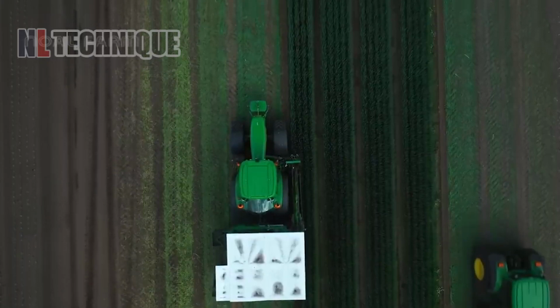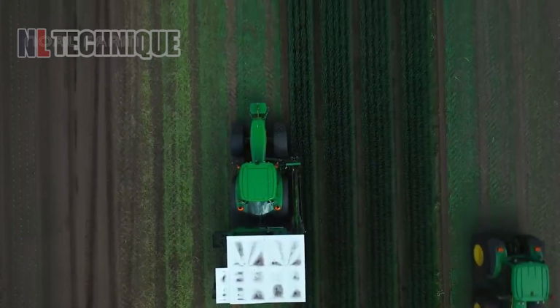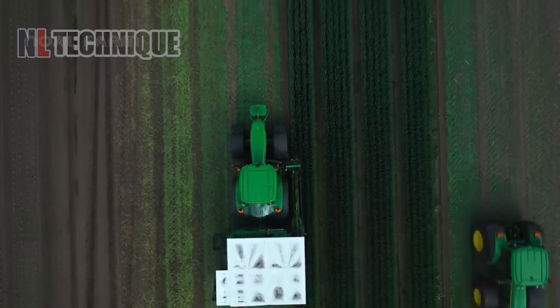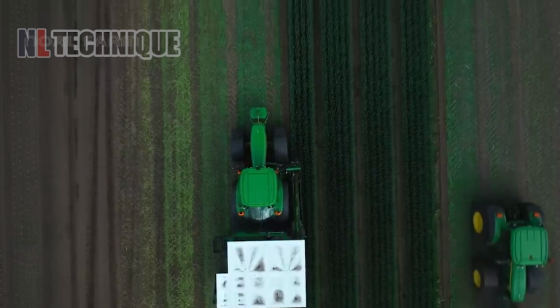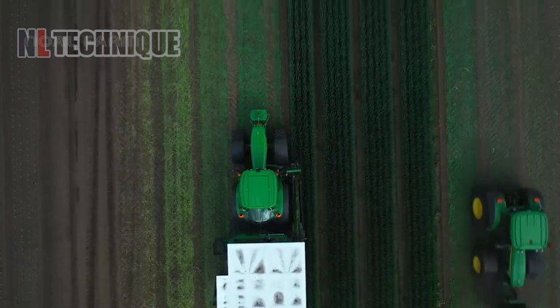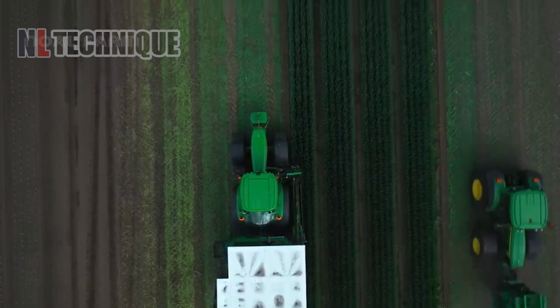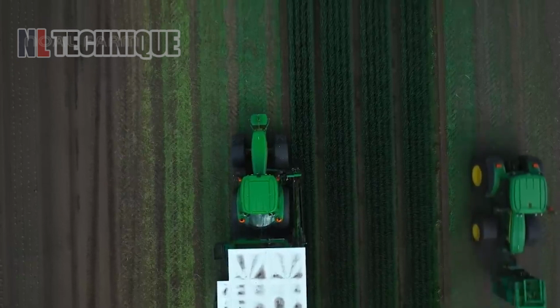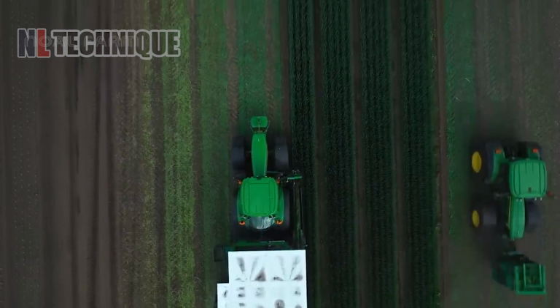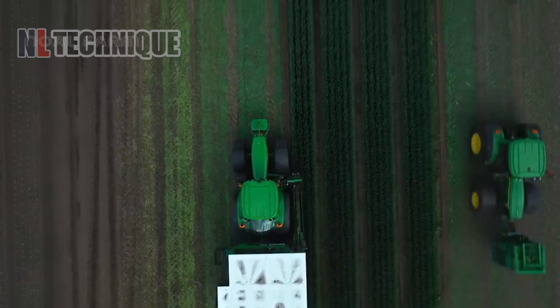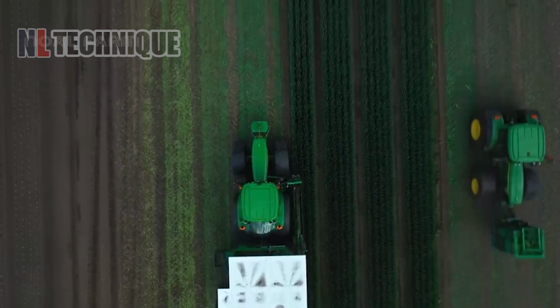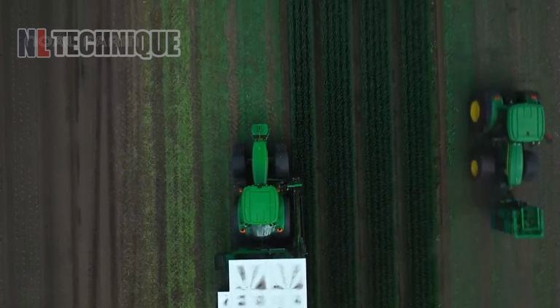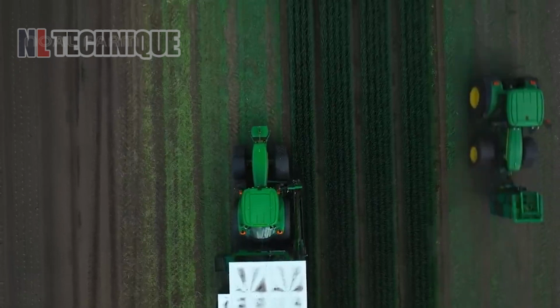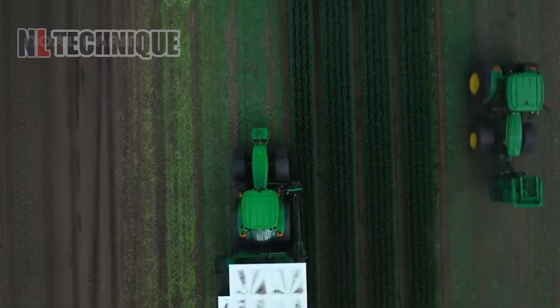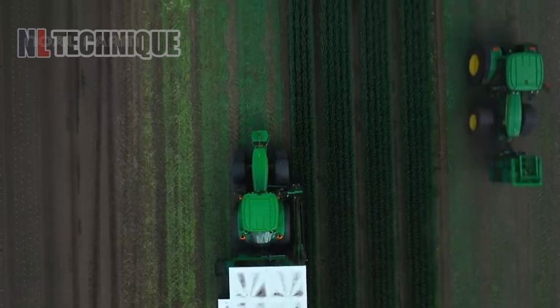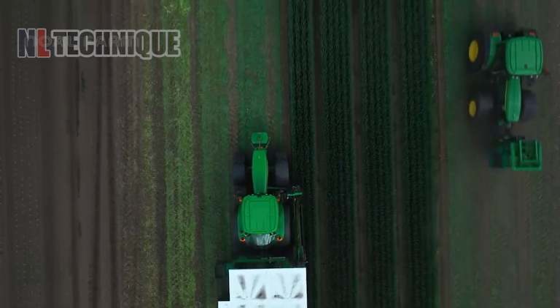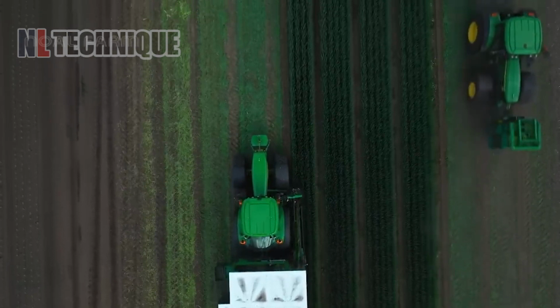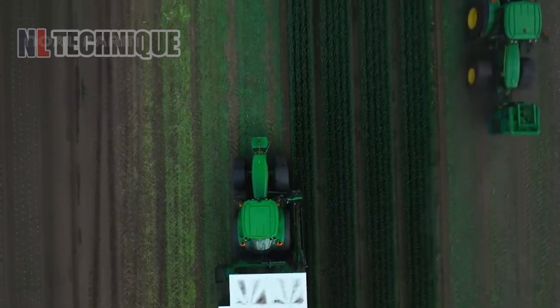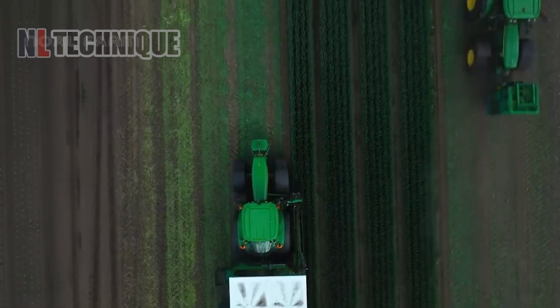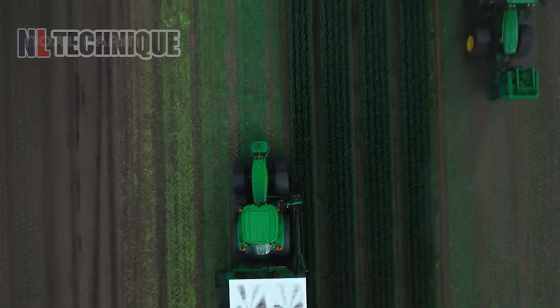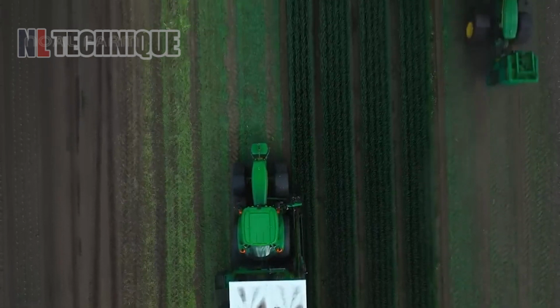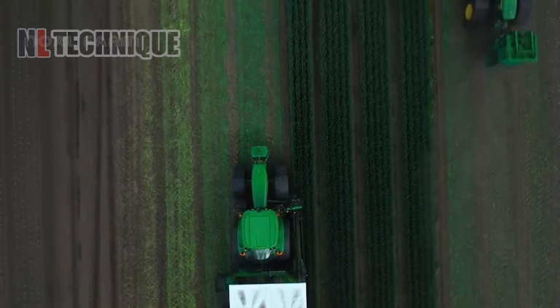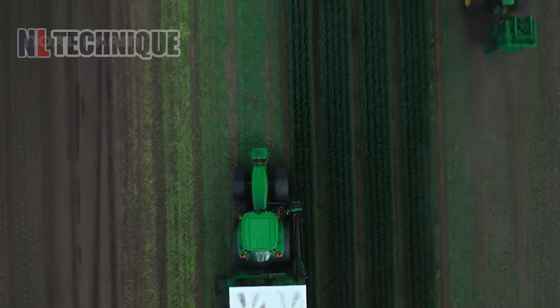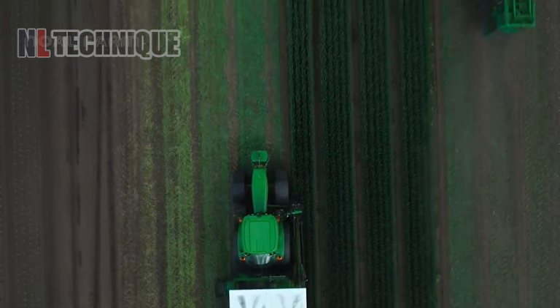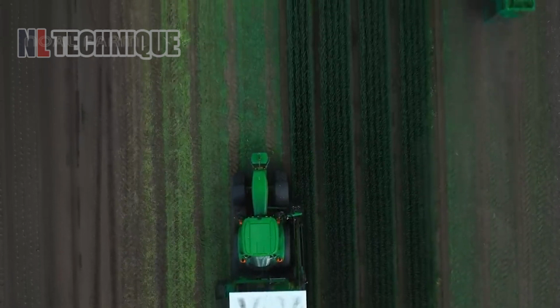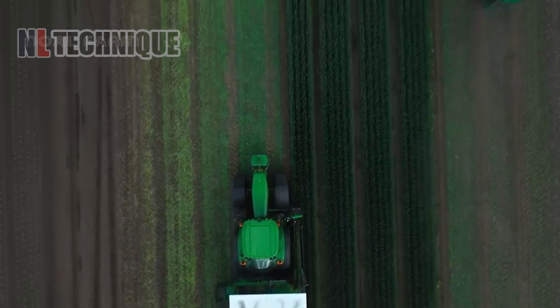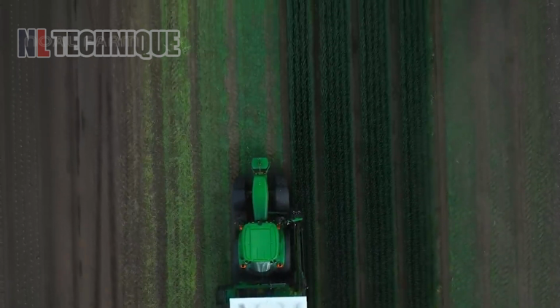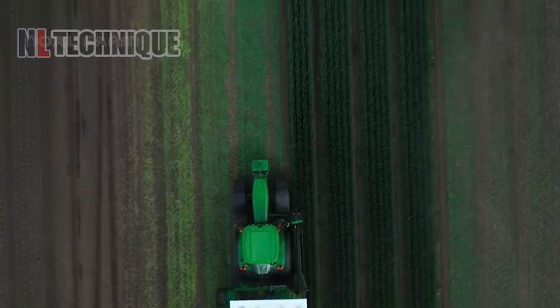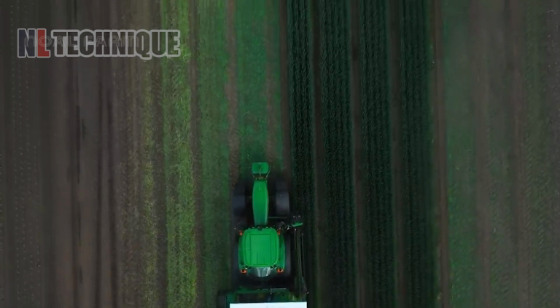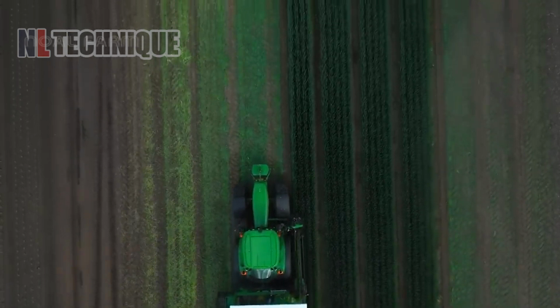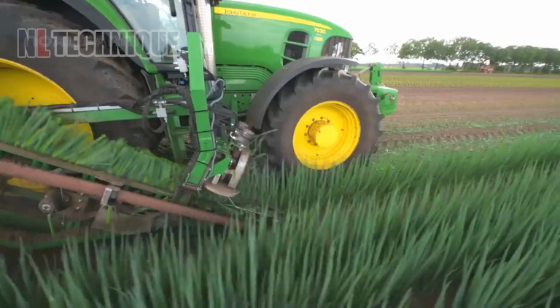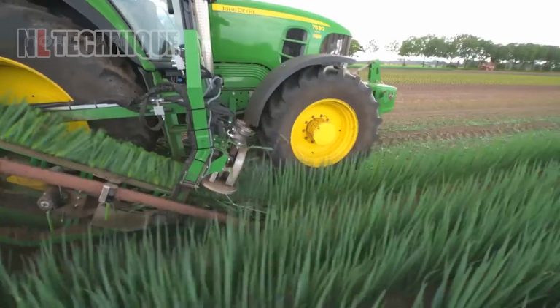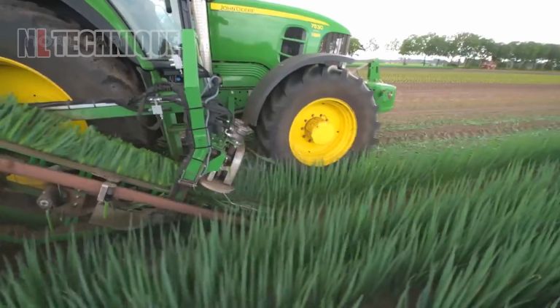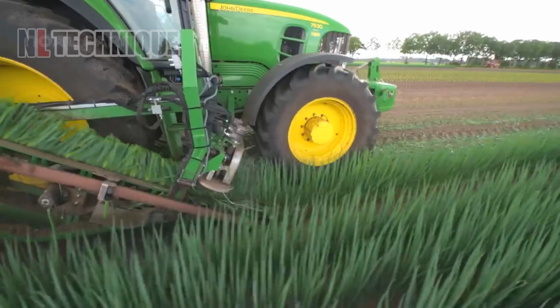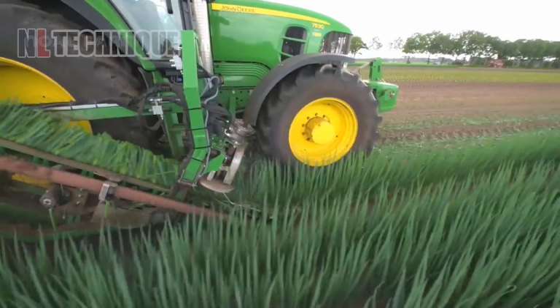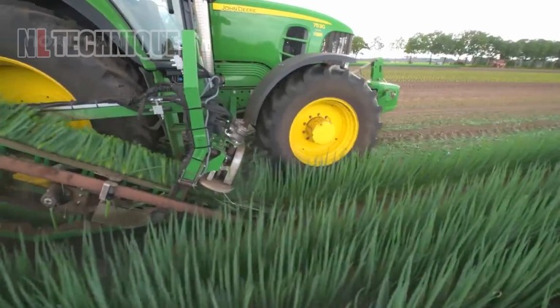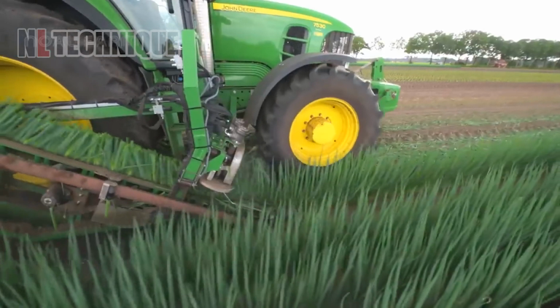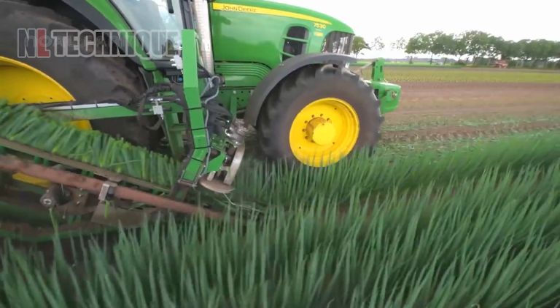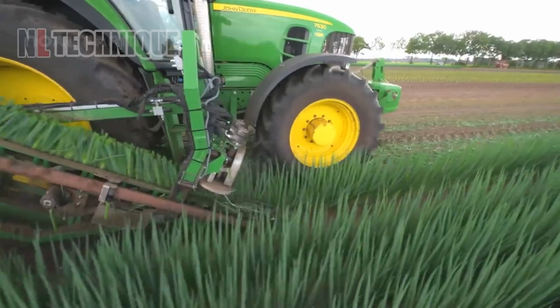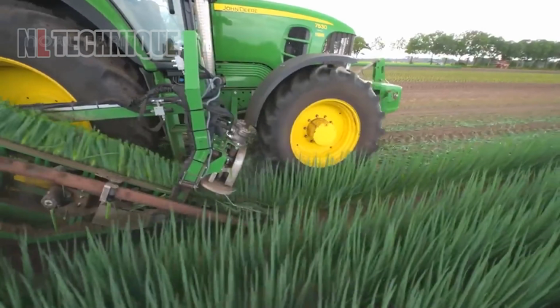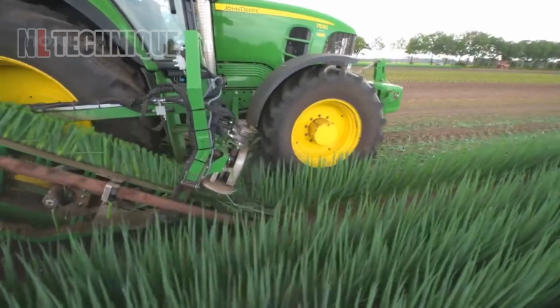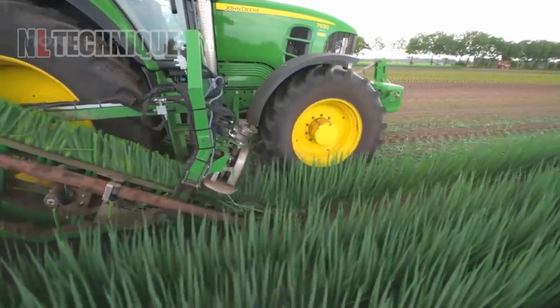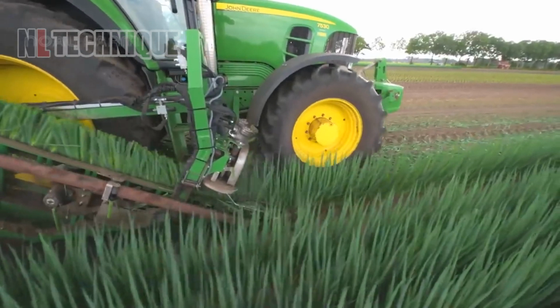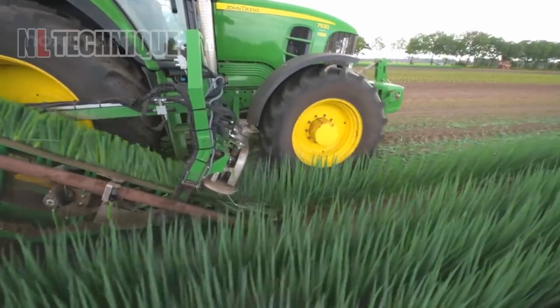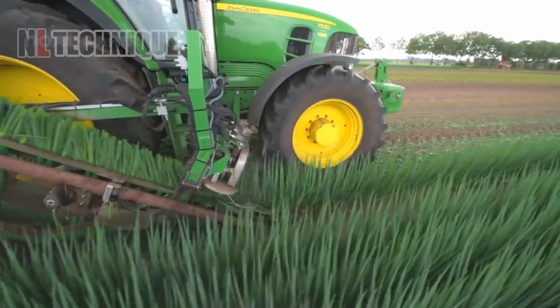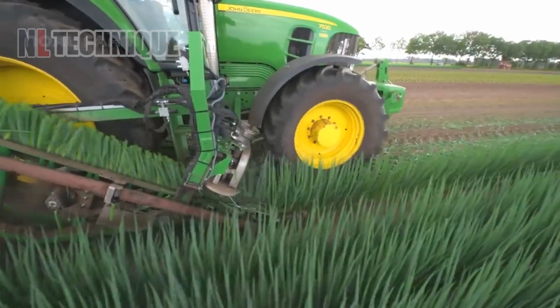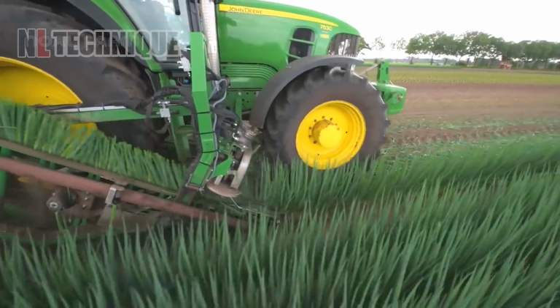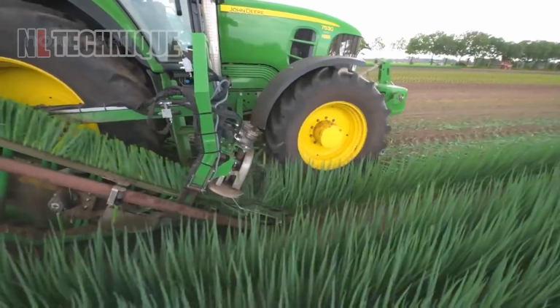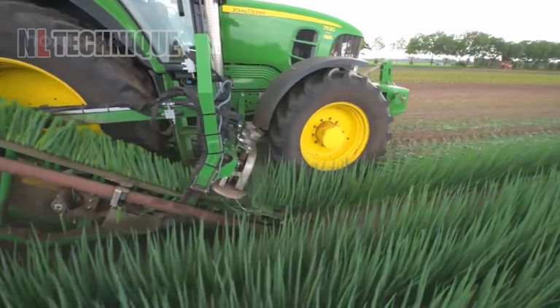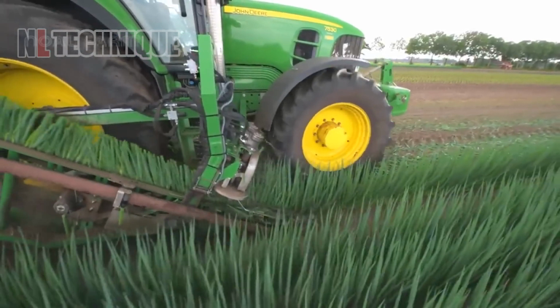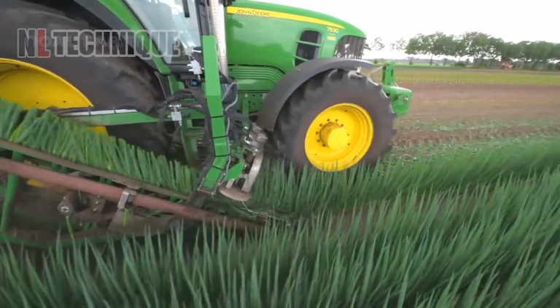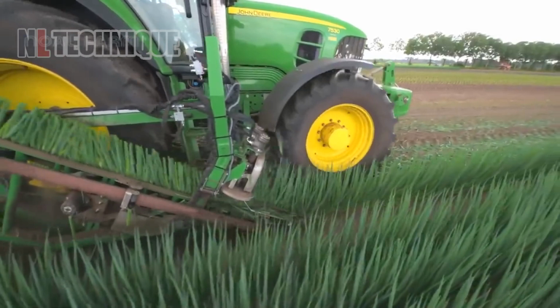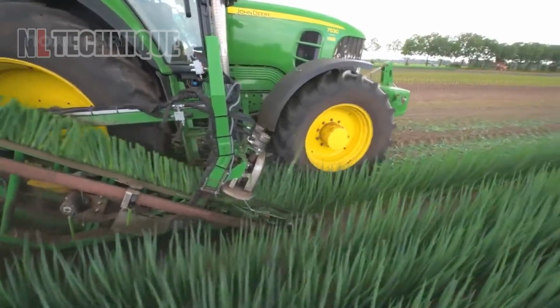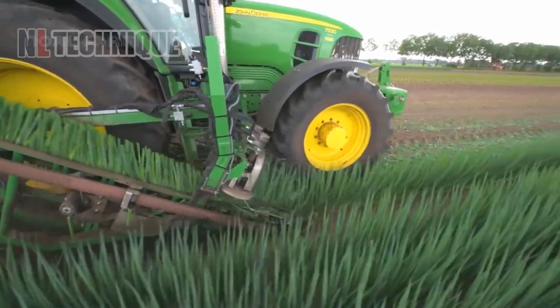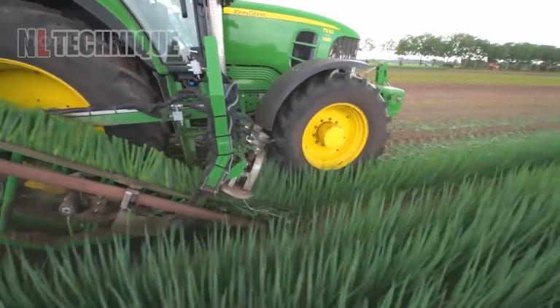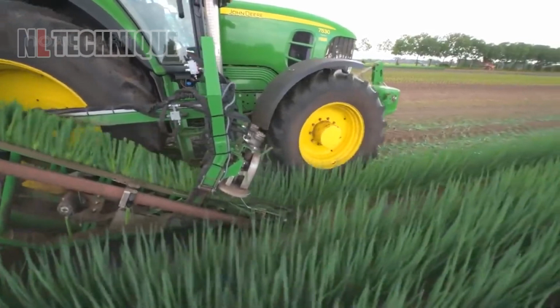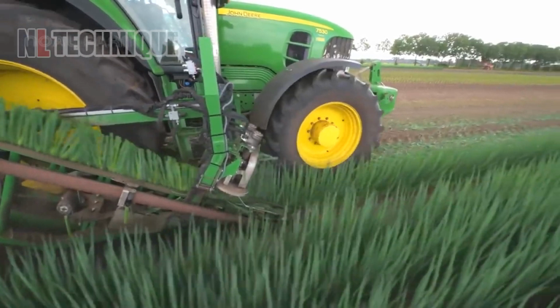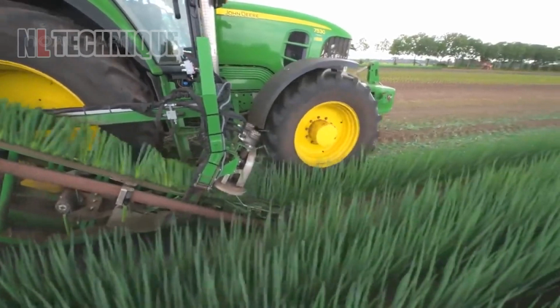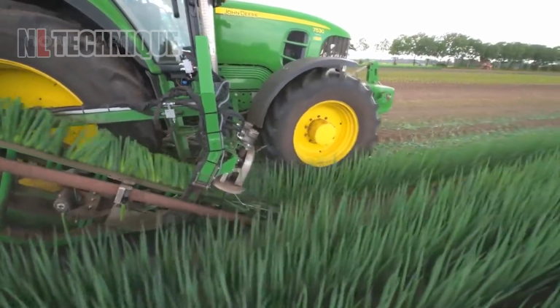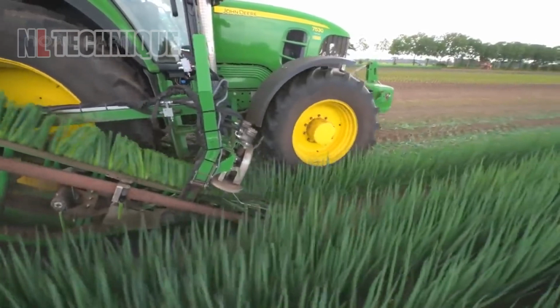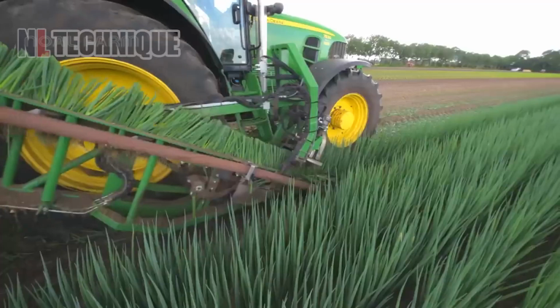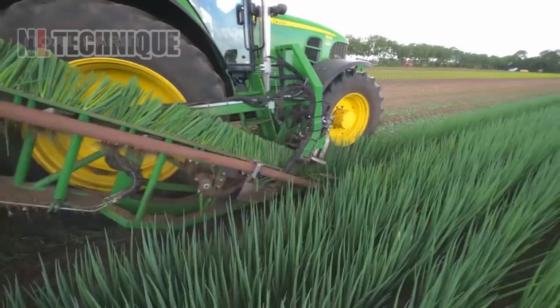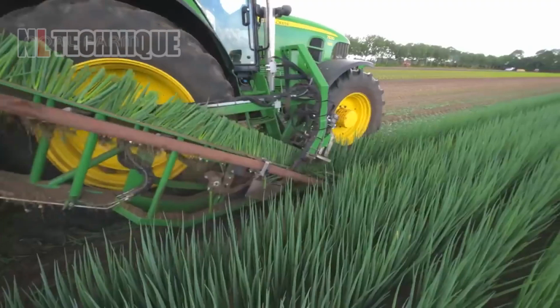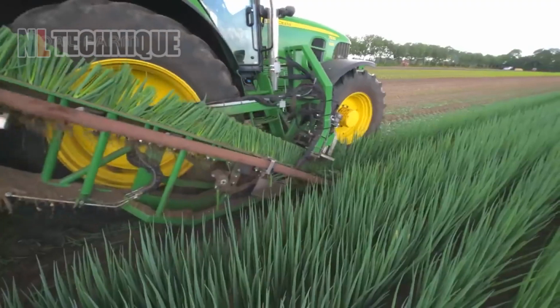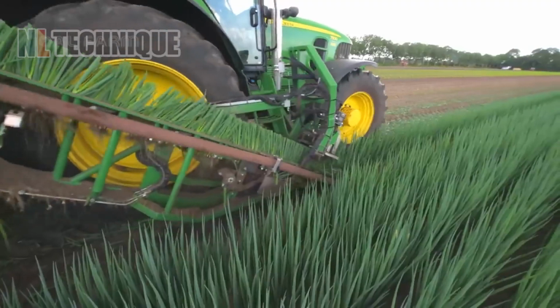The leek harvester automatically cuts off the tops and roots of the leeks while picking them from the ground with swaying knives.